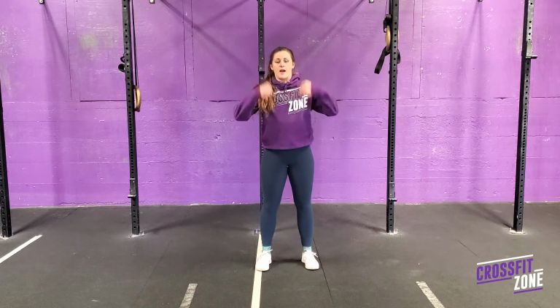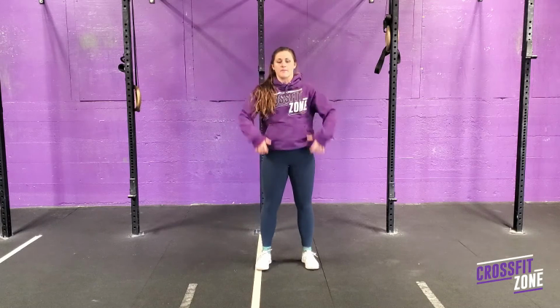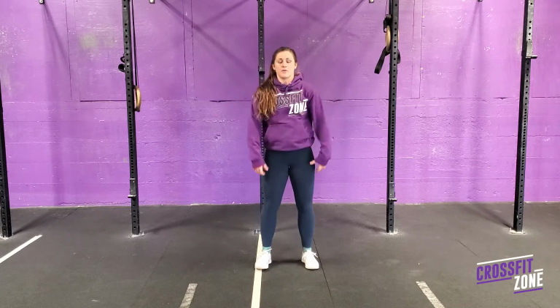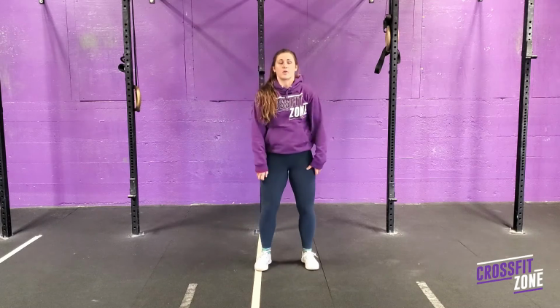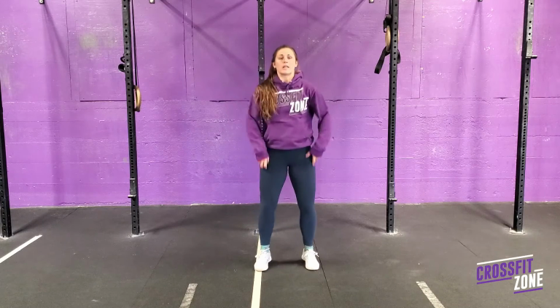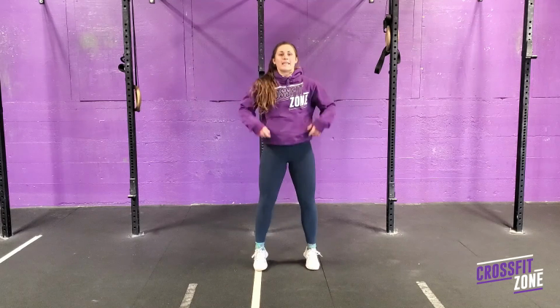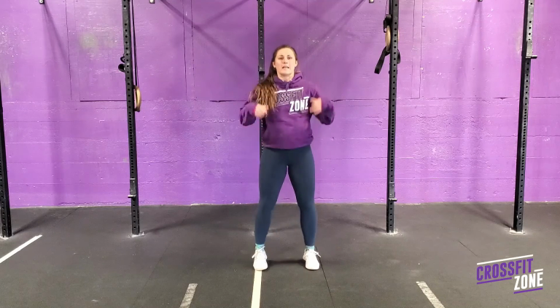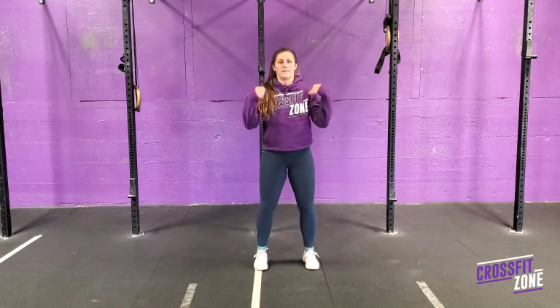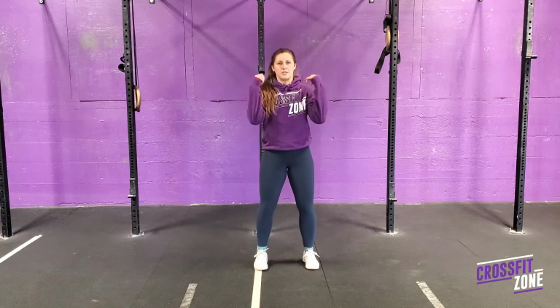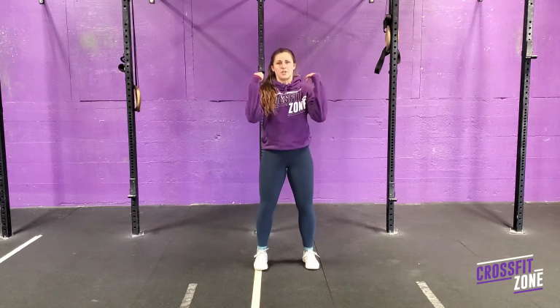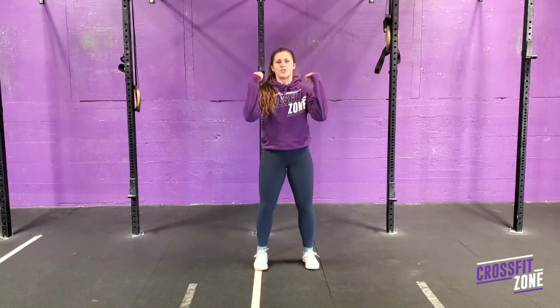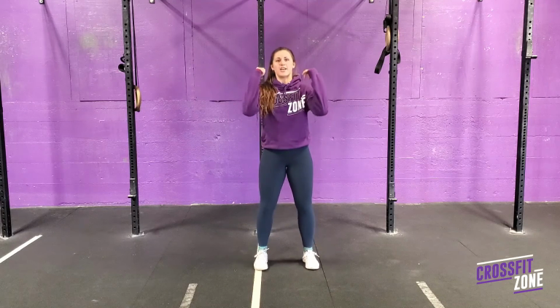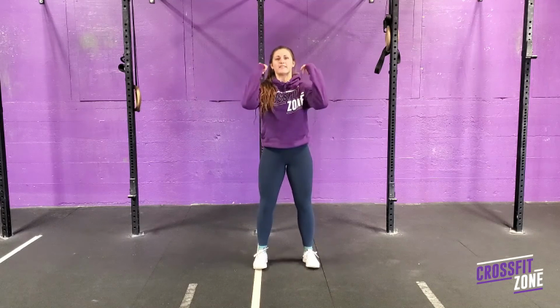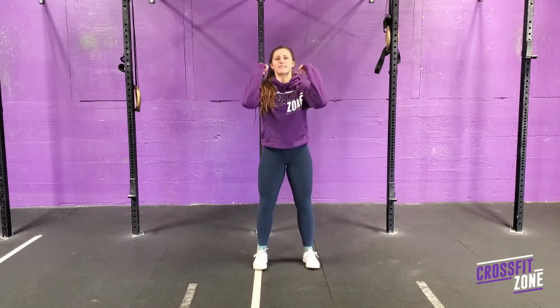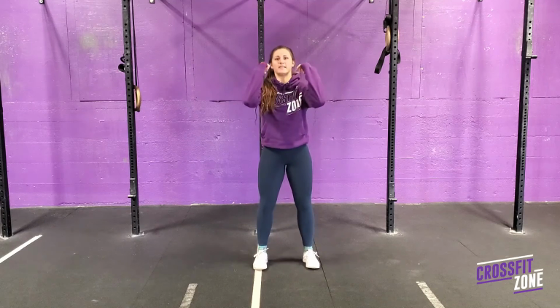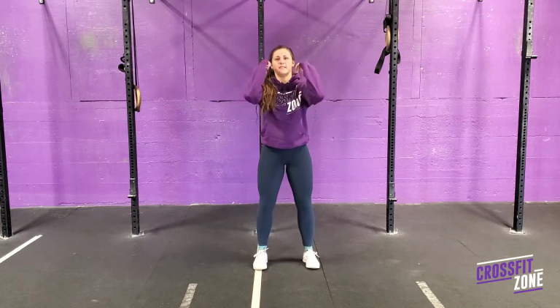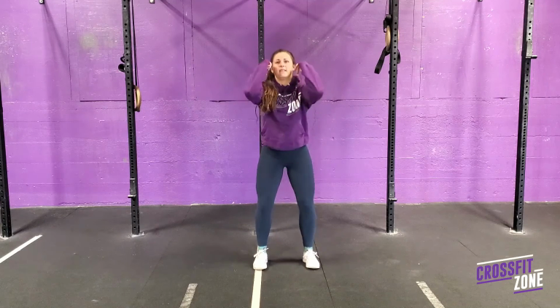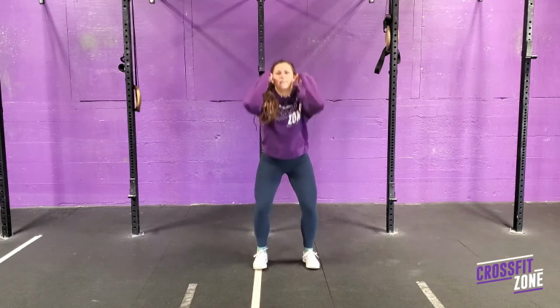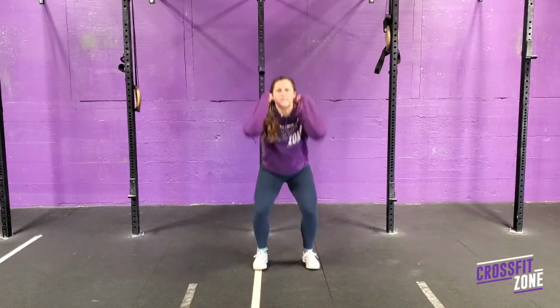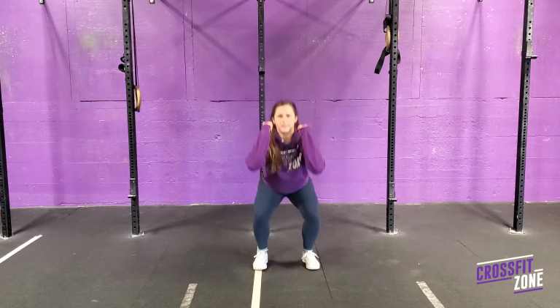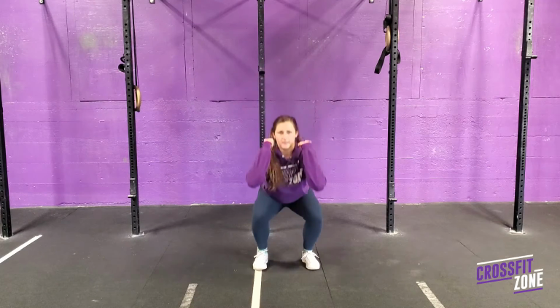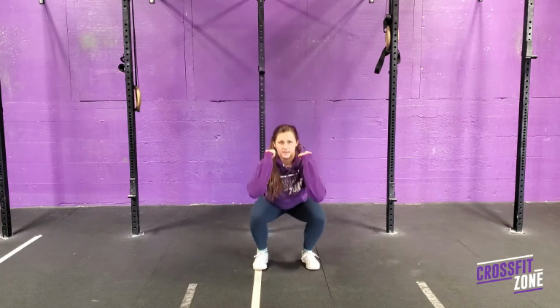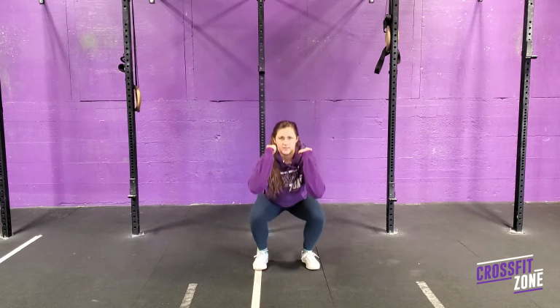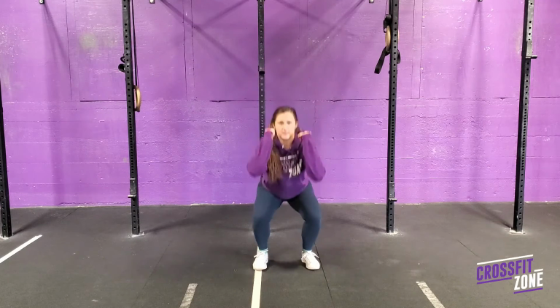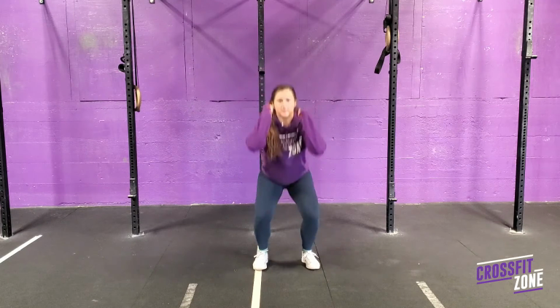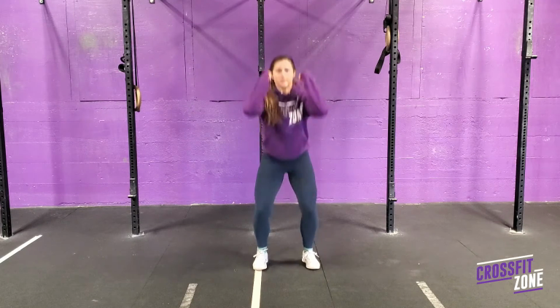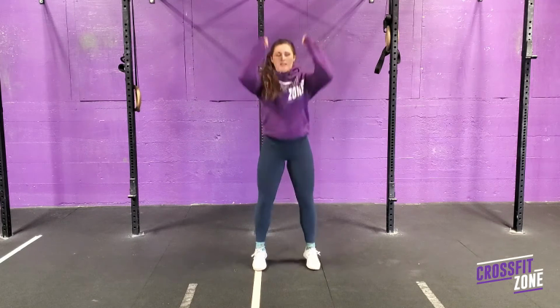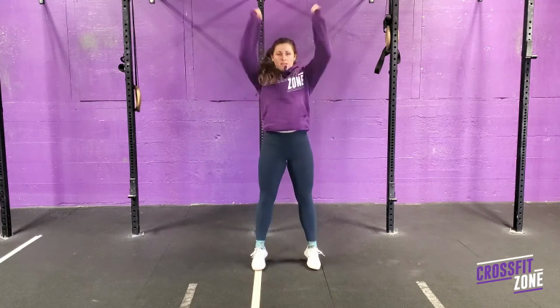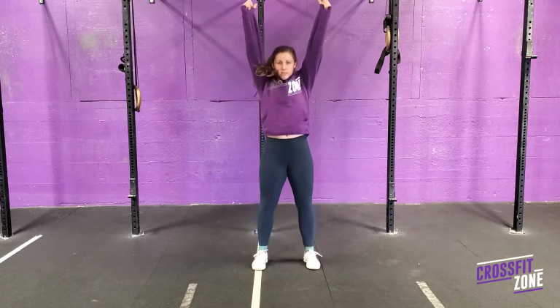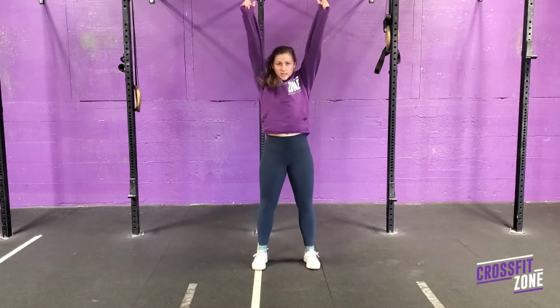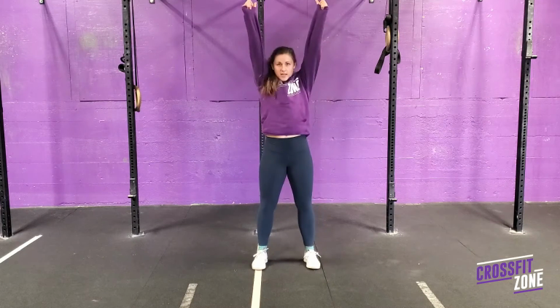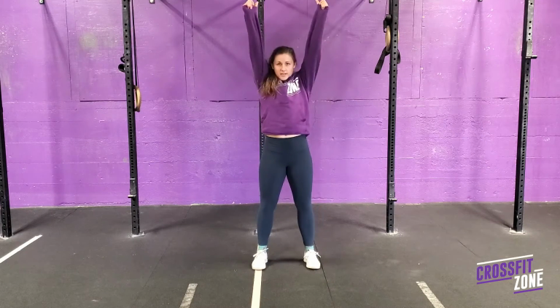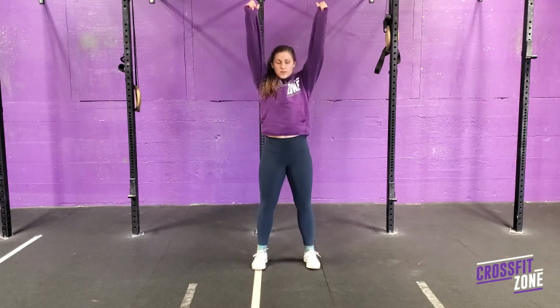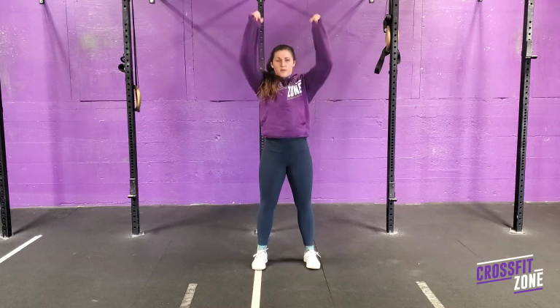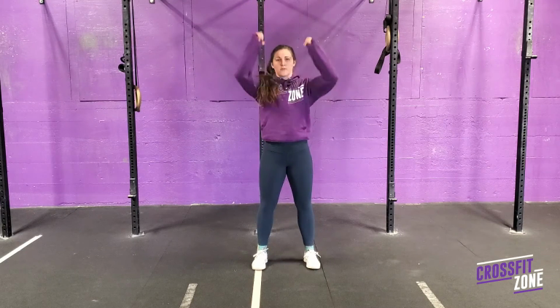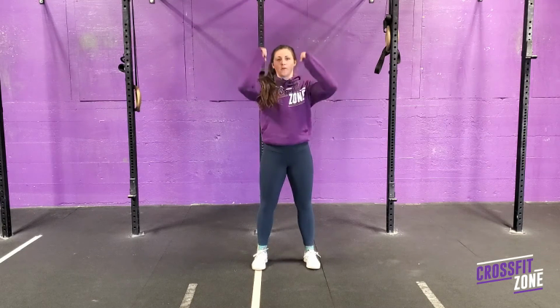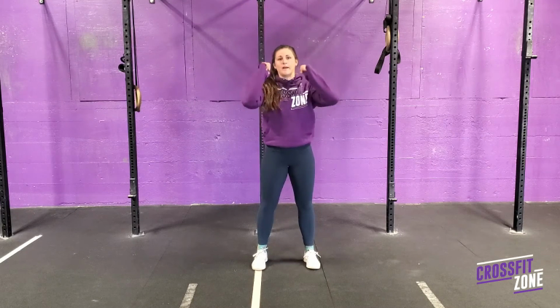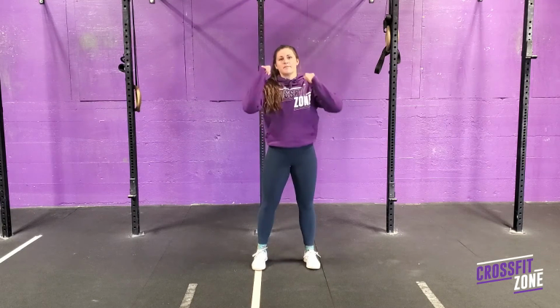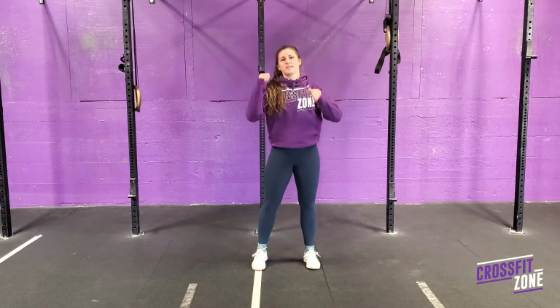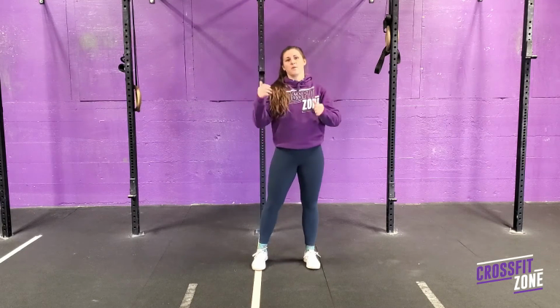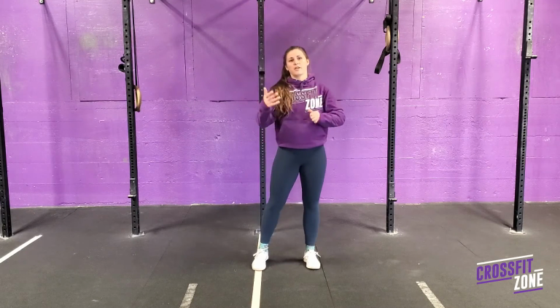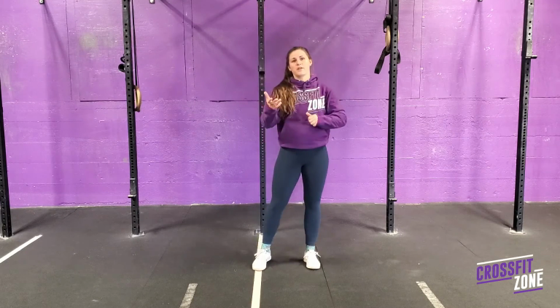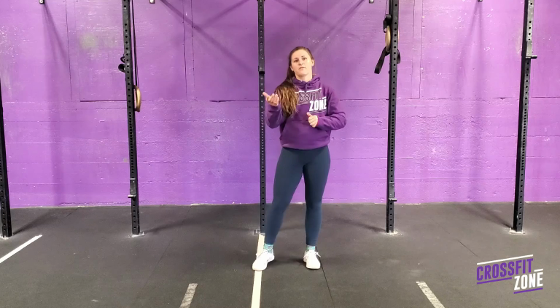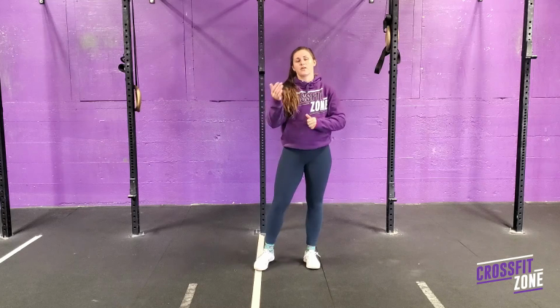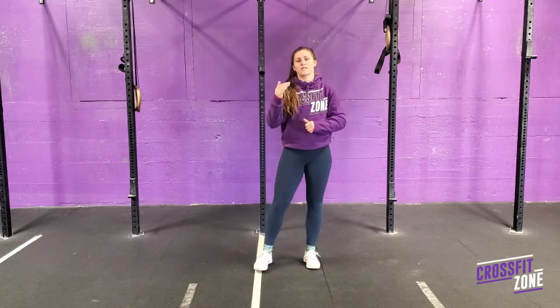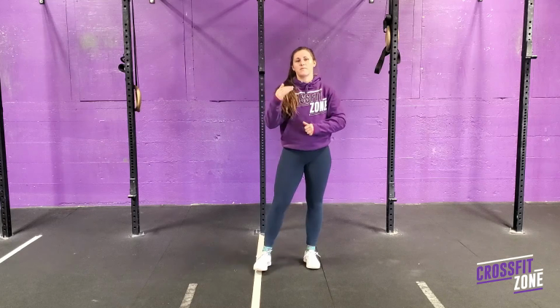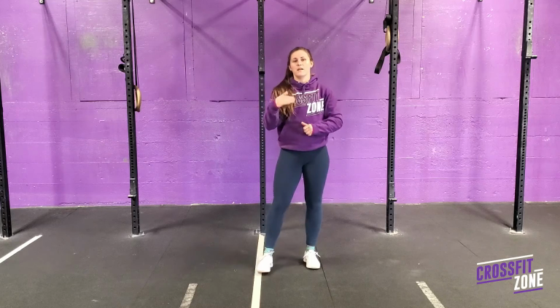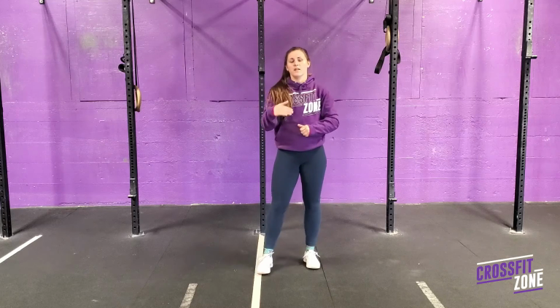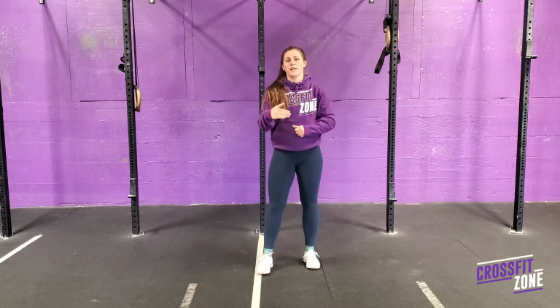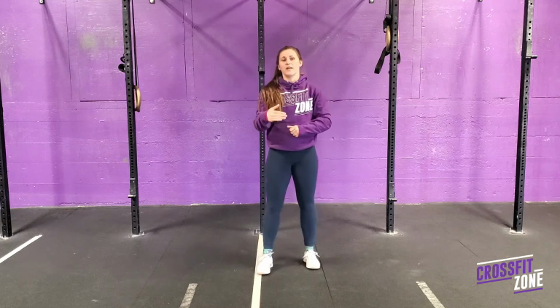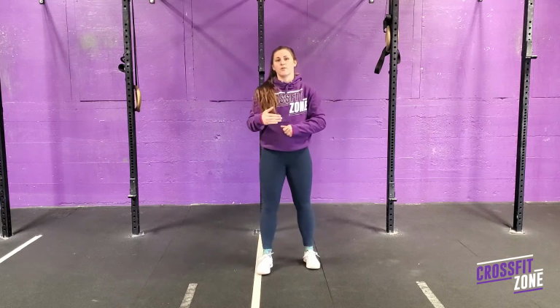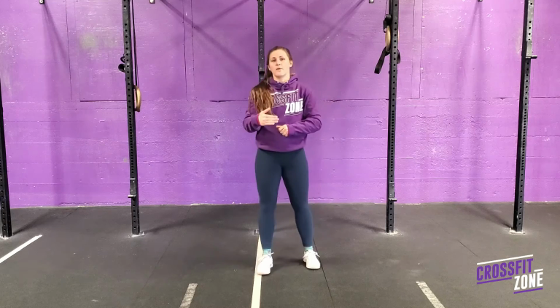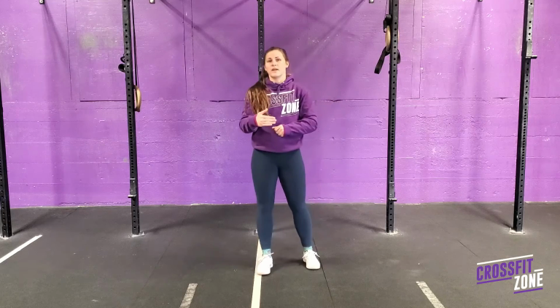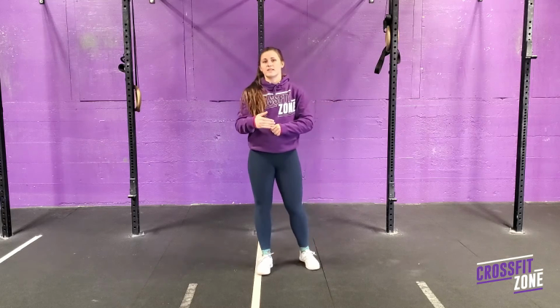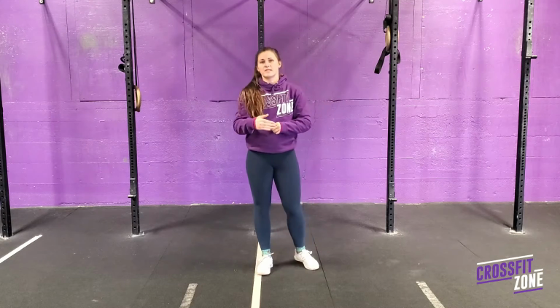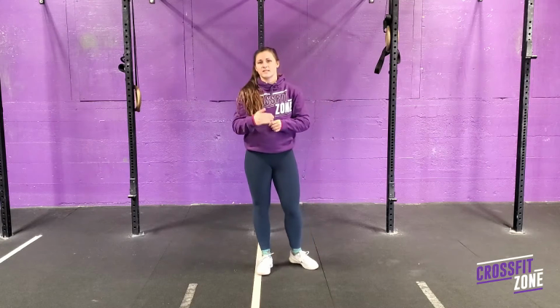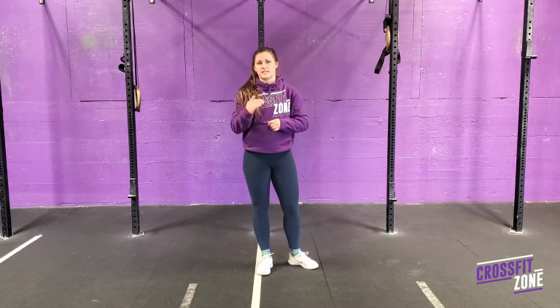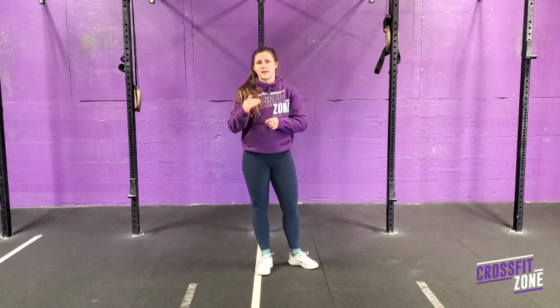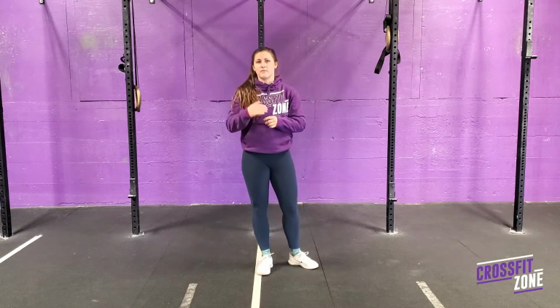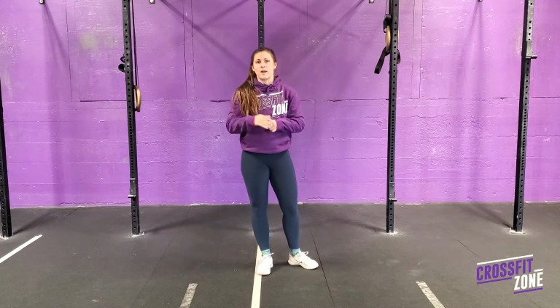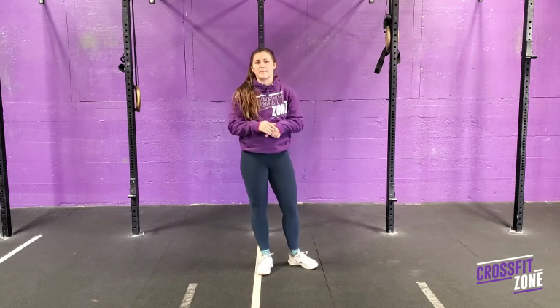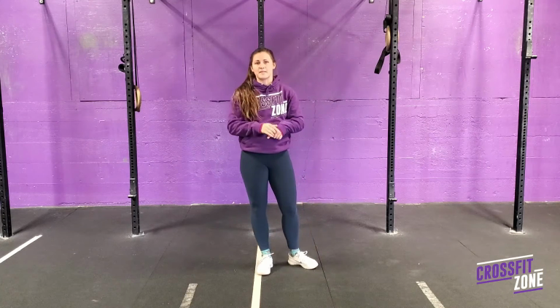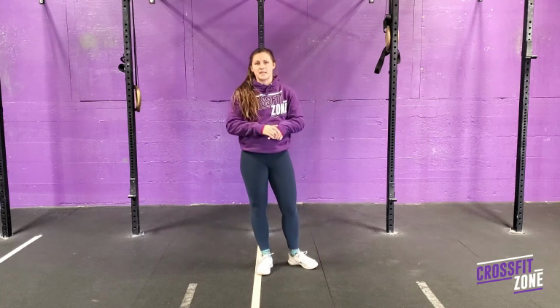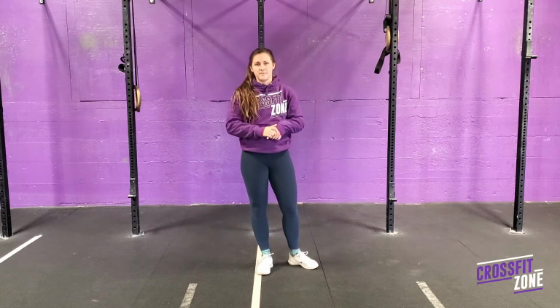You'll clean the barbell up to your chest and go through your reps. They're looking for it to be a lighter weight with the same rep scheme.